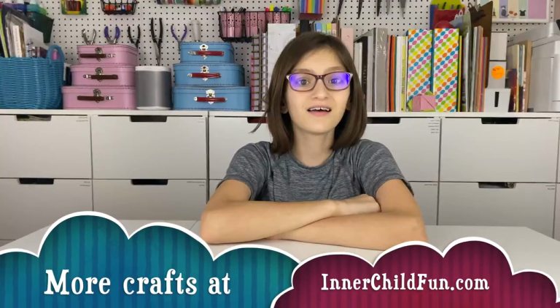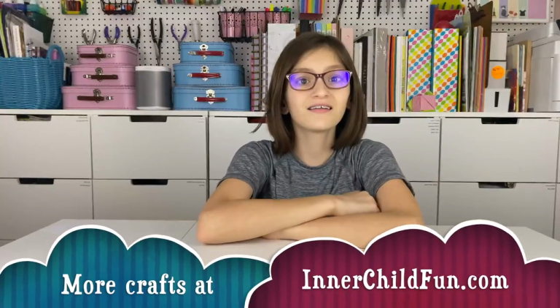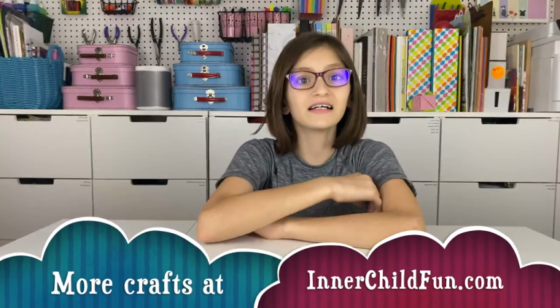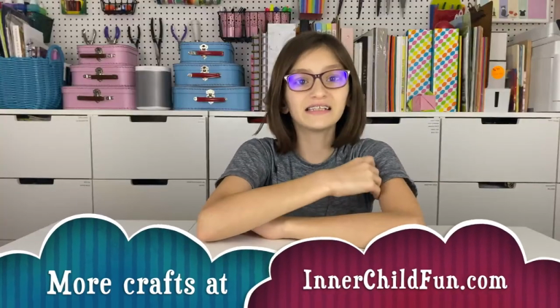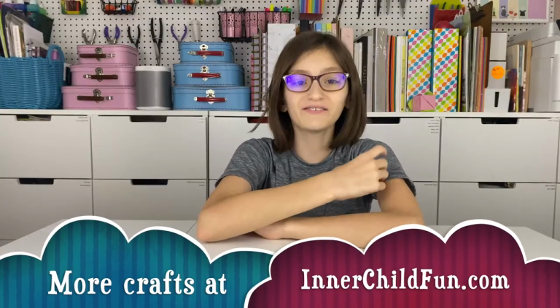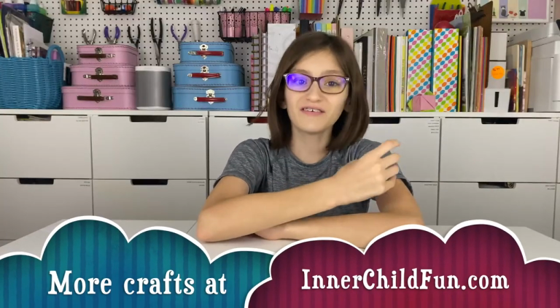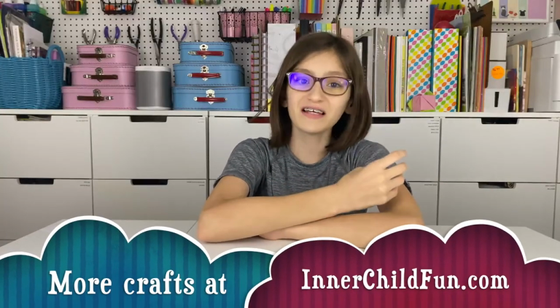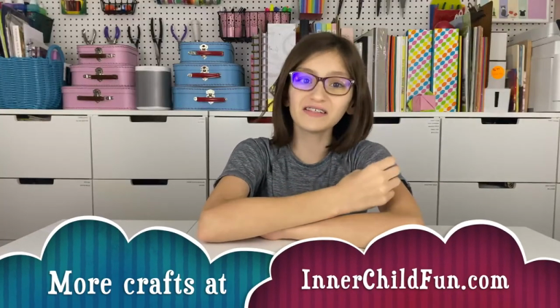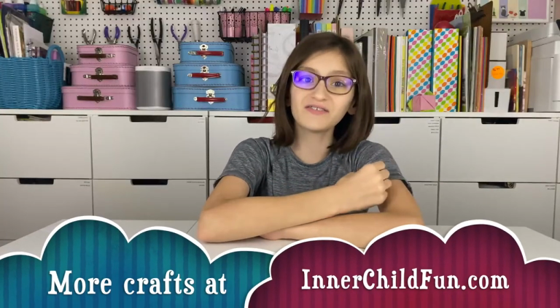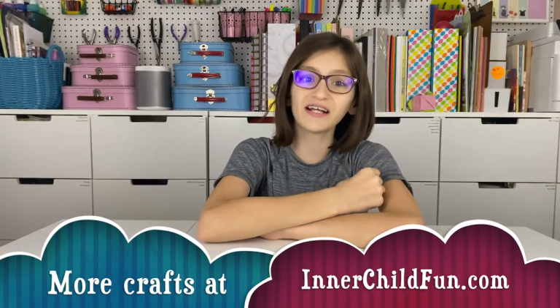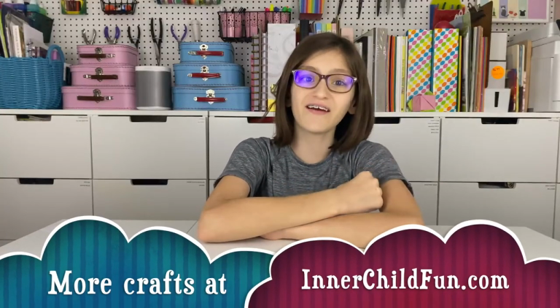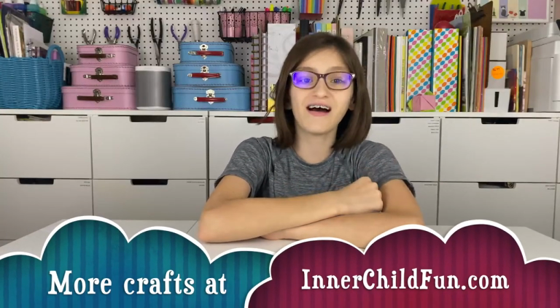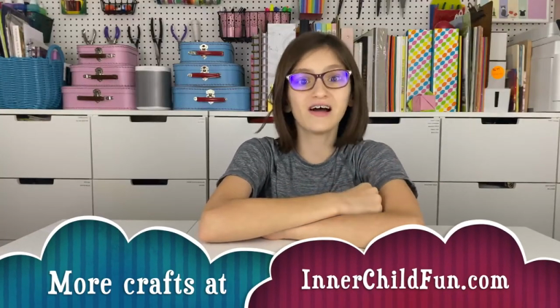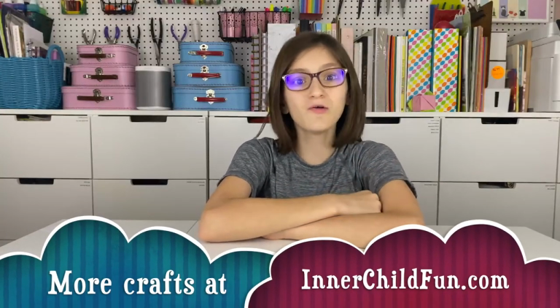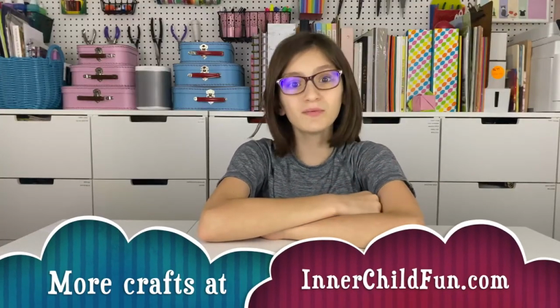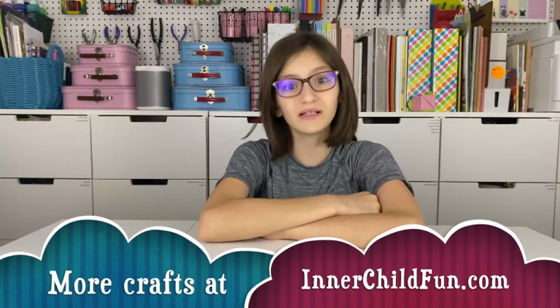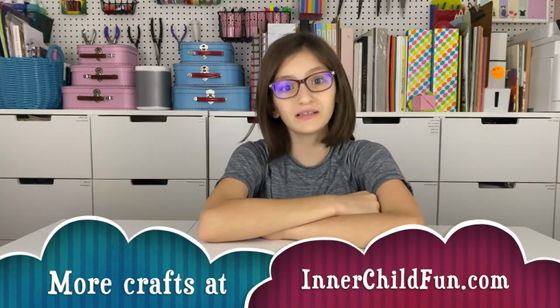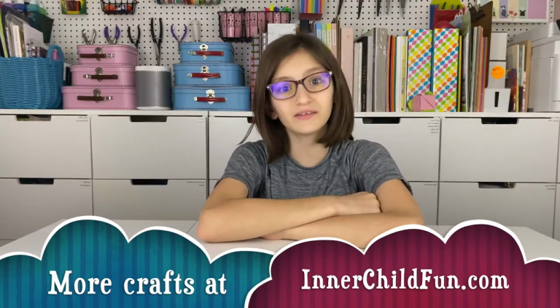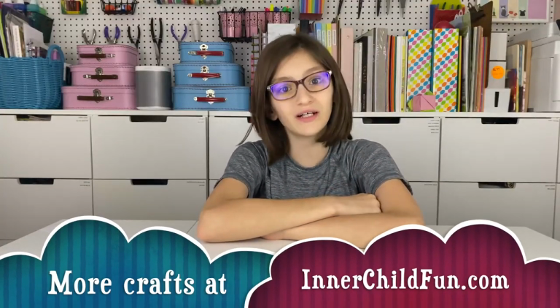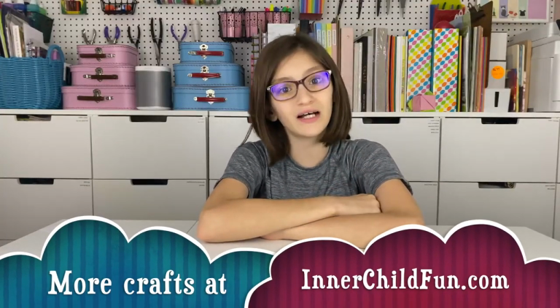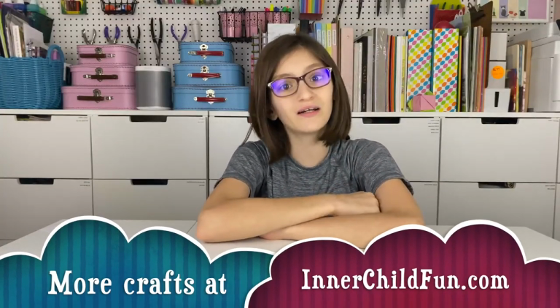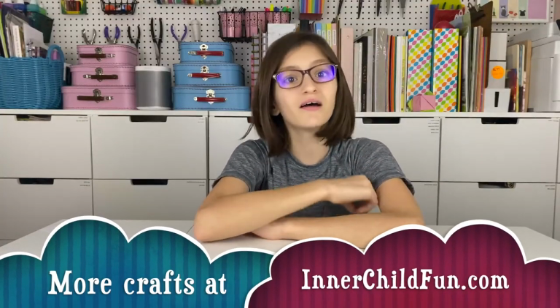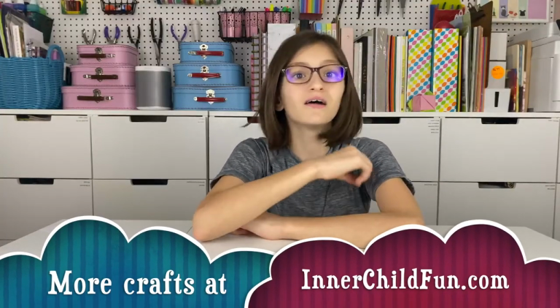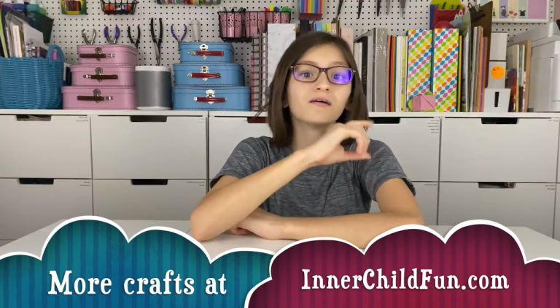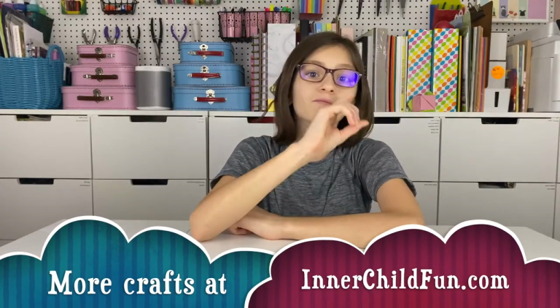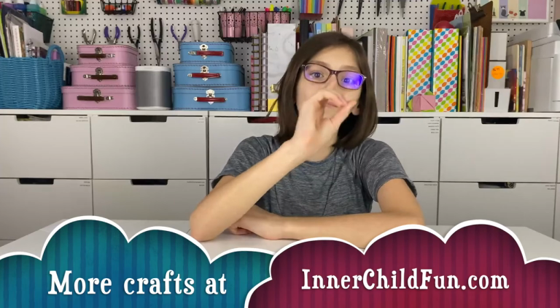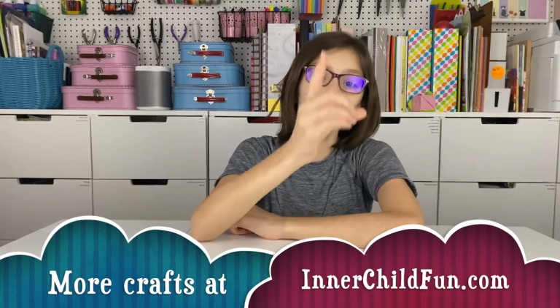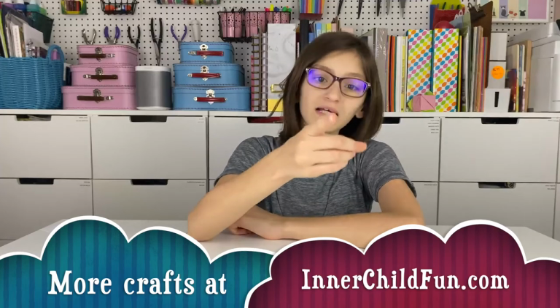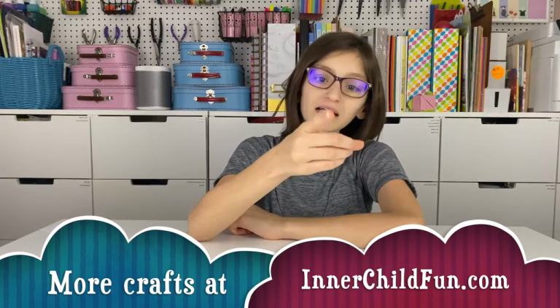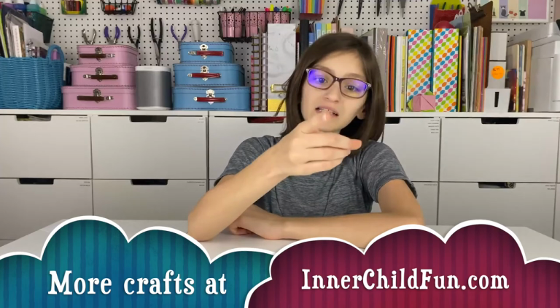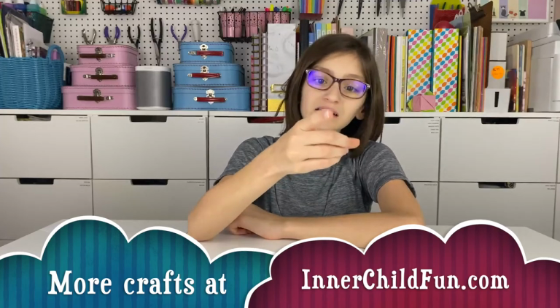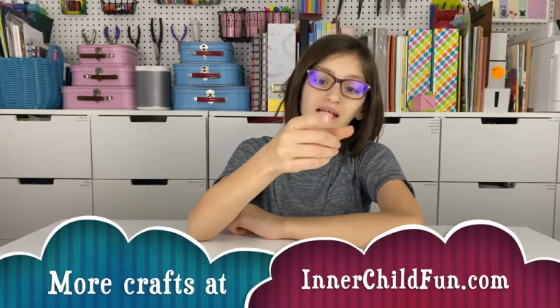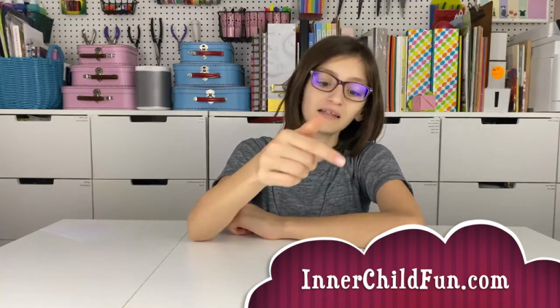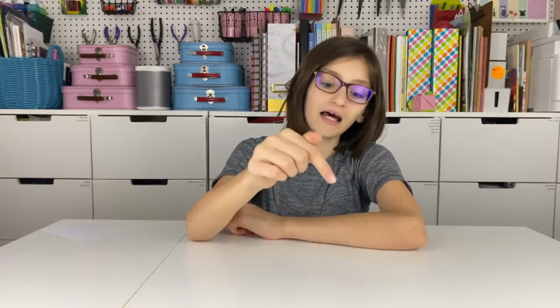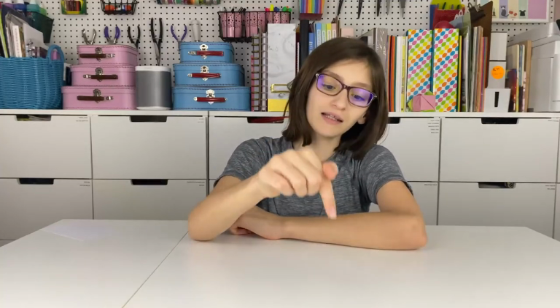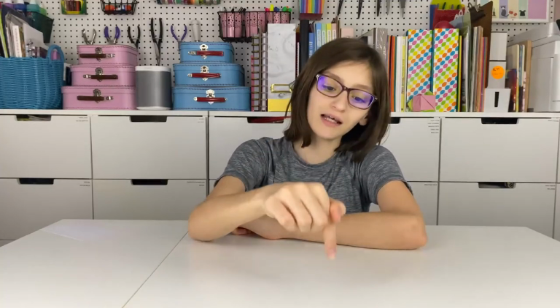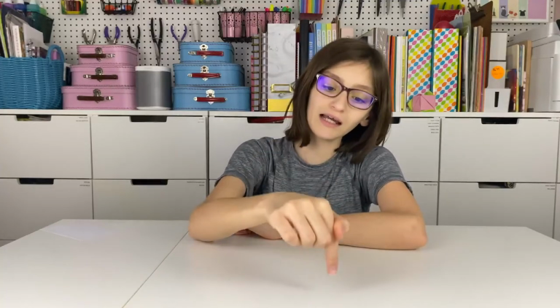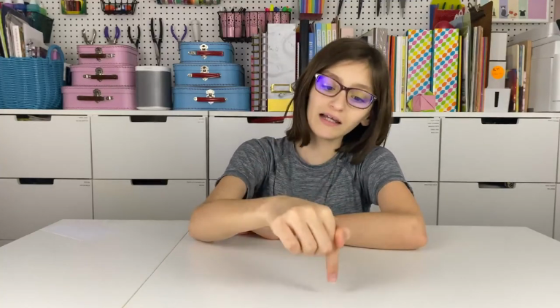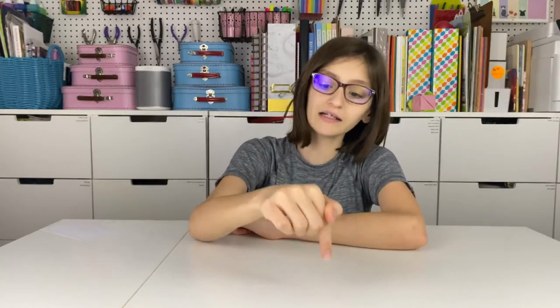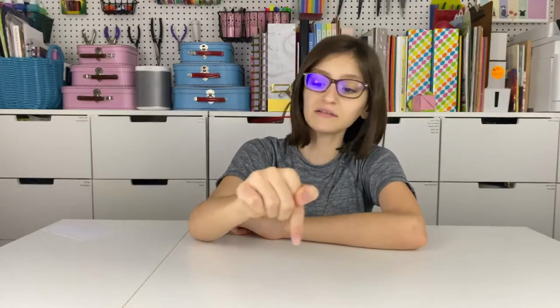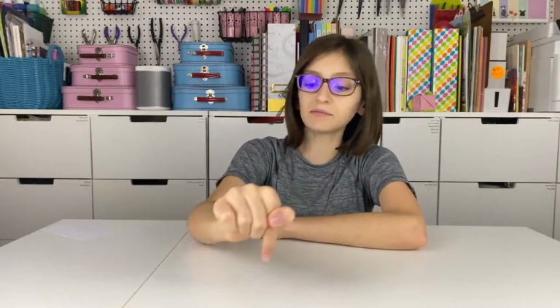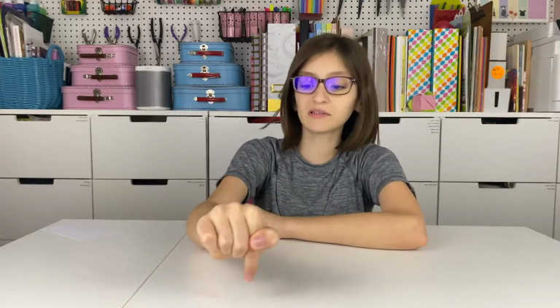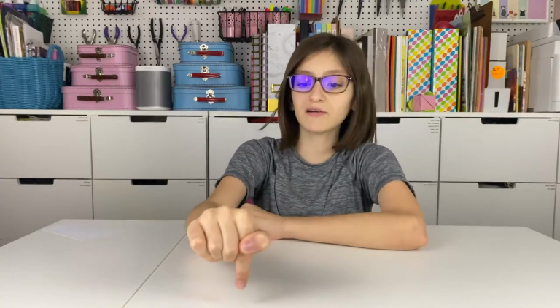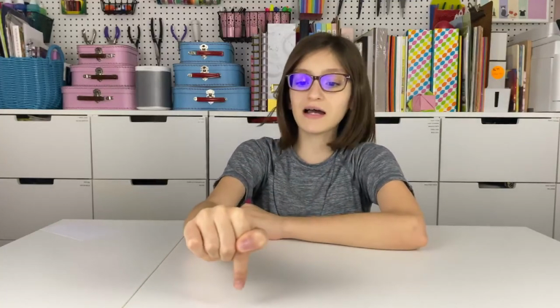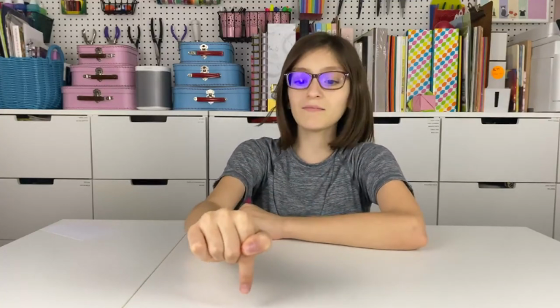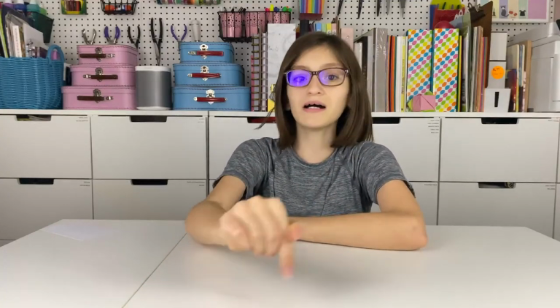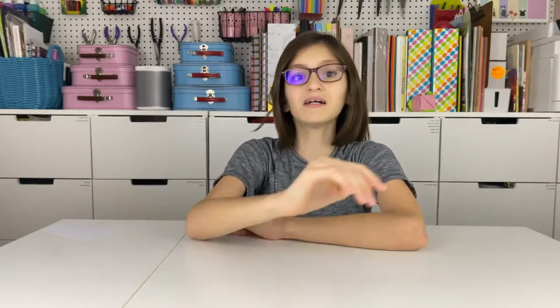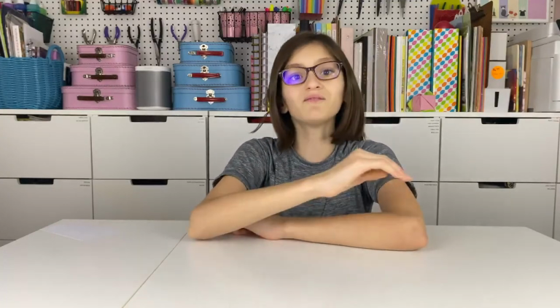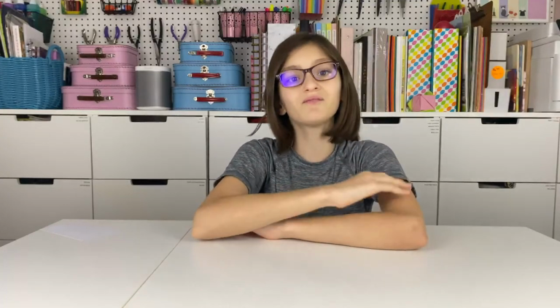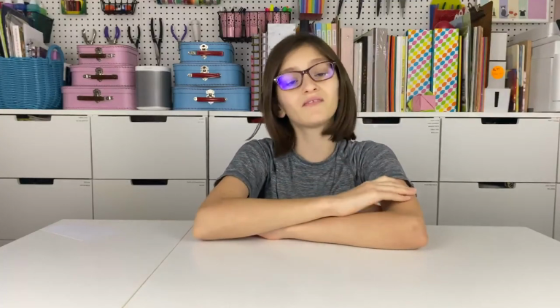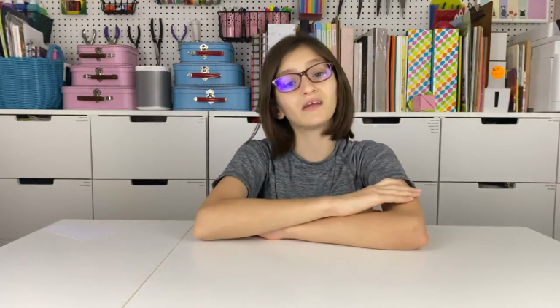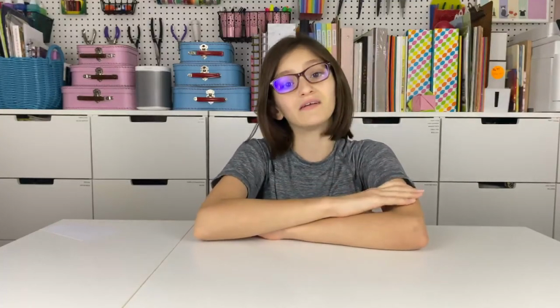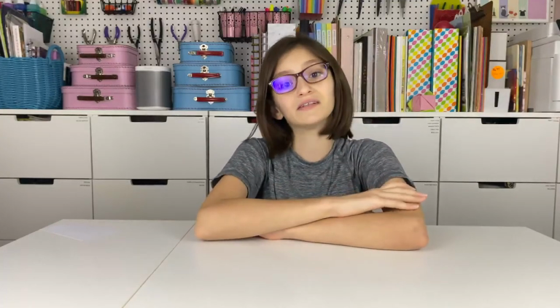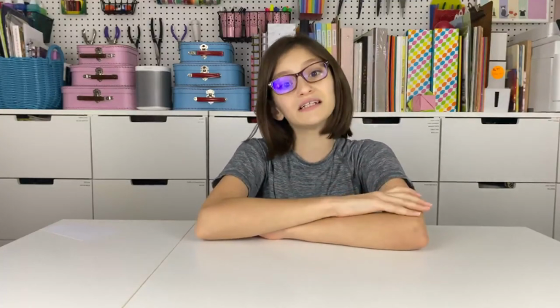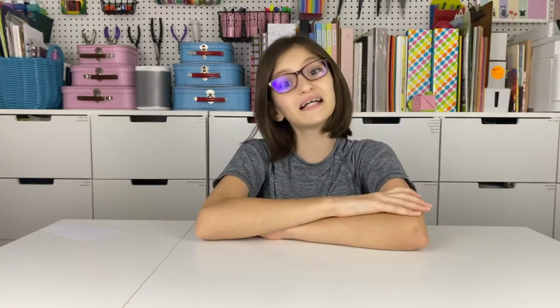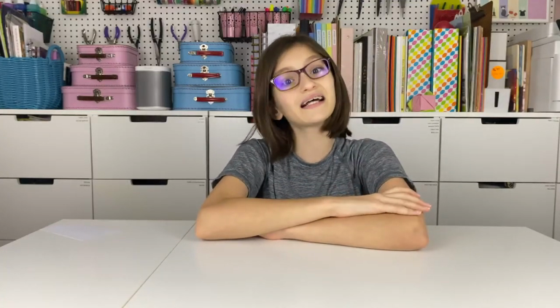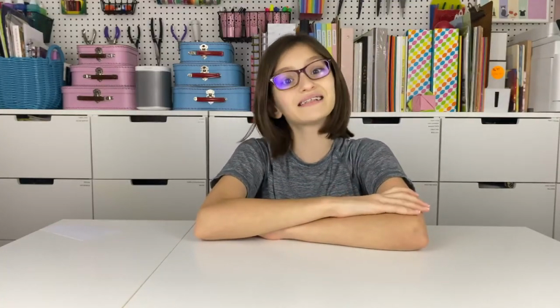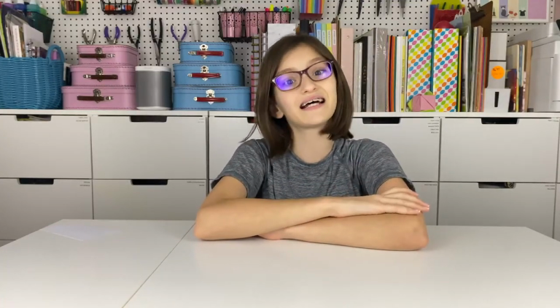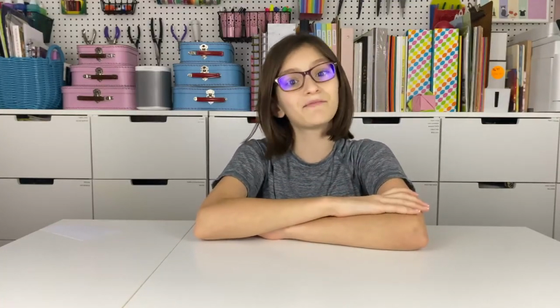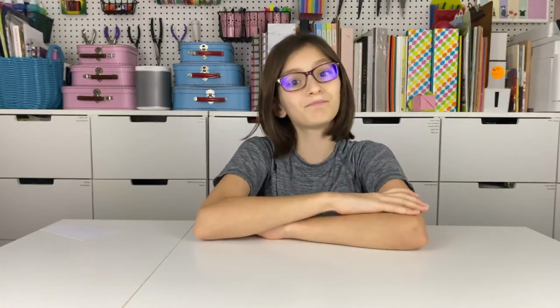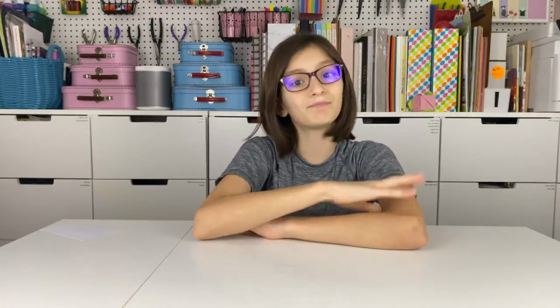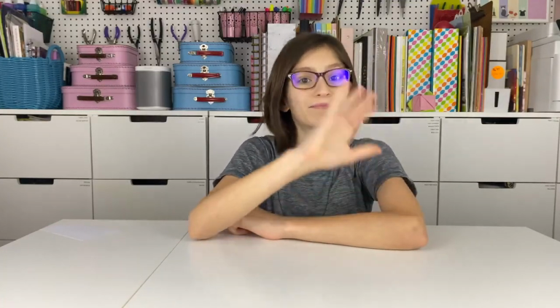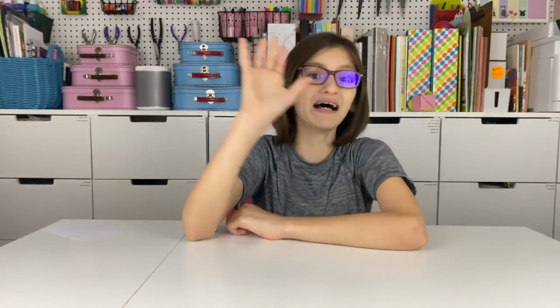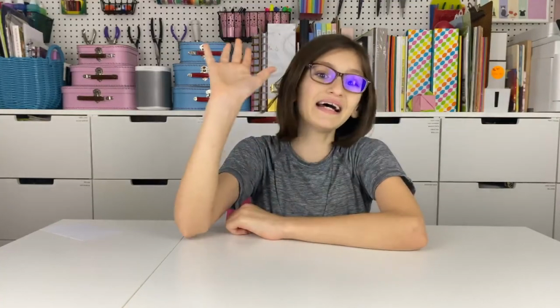That's it for this video. I hope you enjoyed! Please hit that like and subscribe button, and I'll see you next time. Bye!